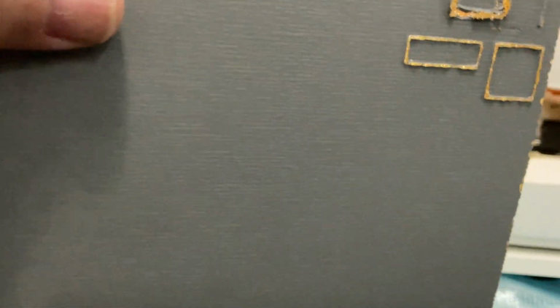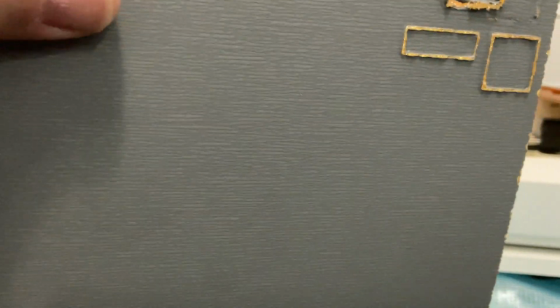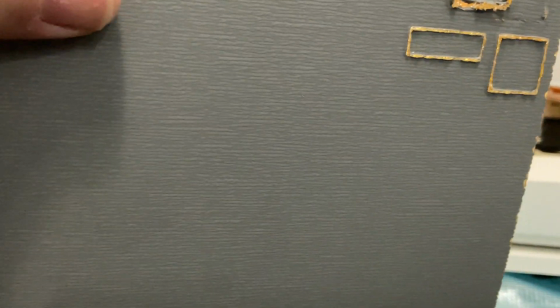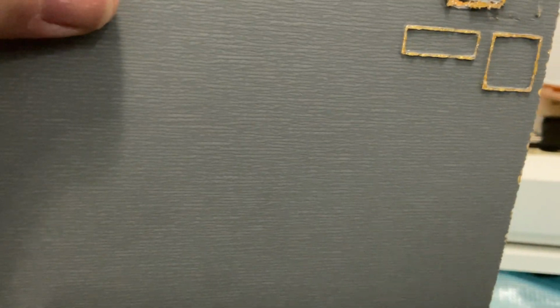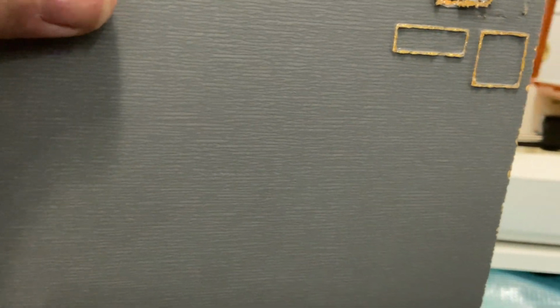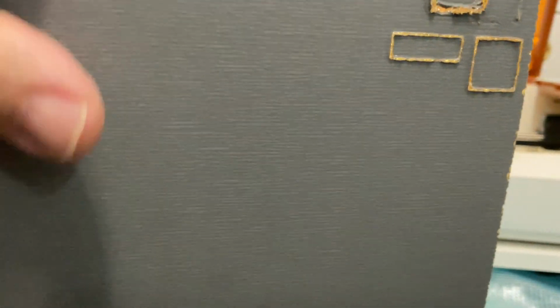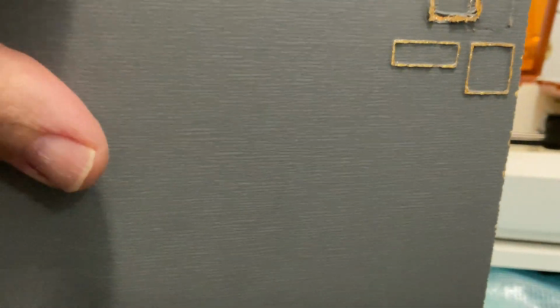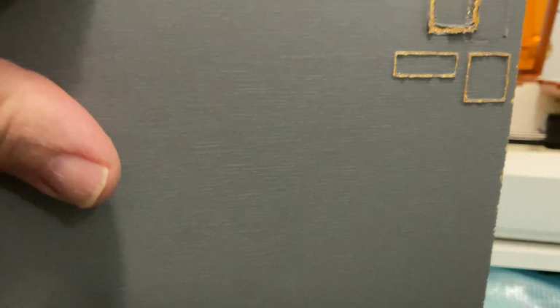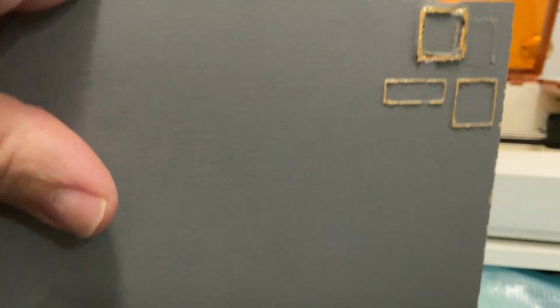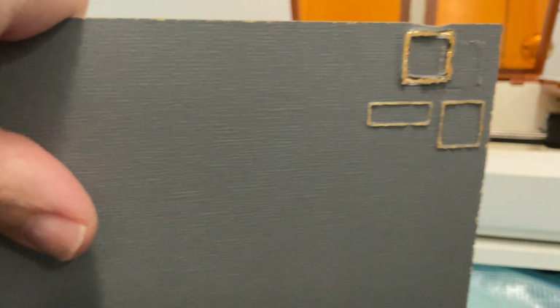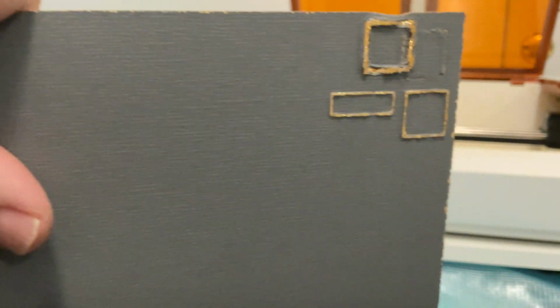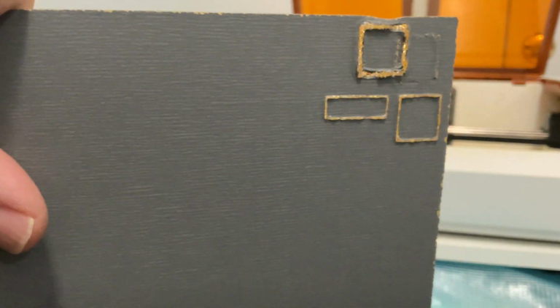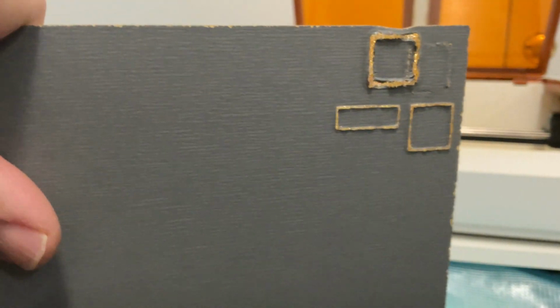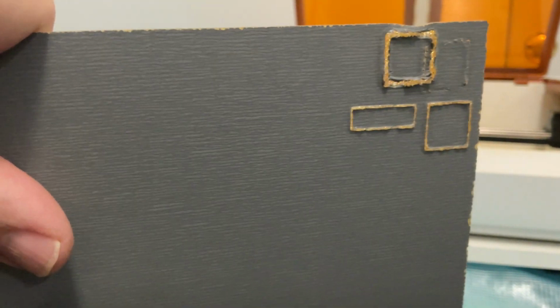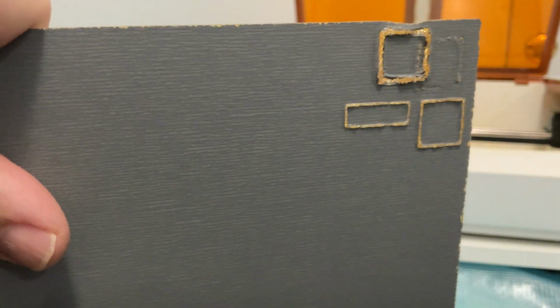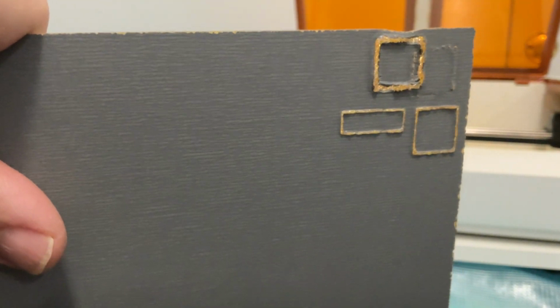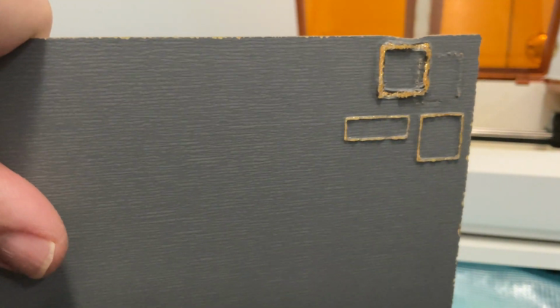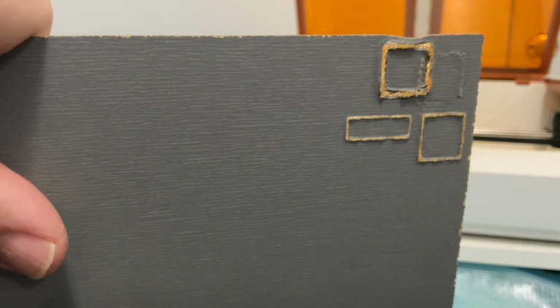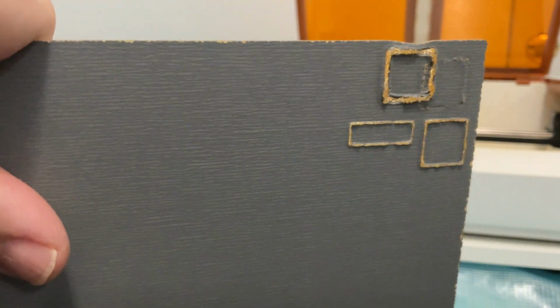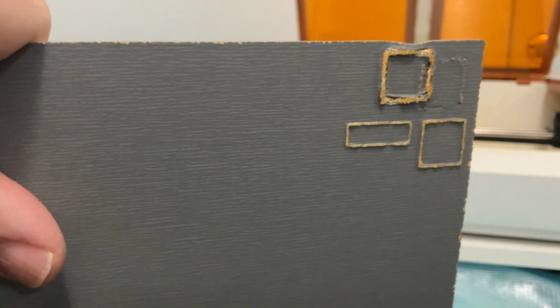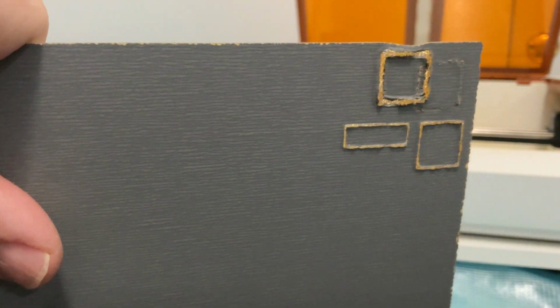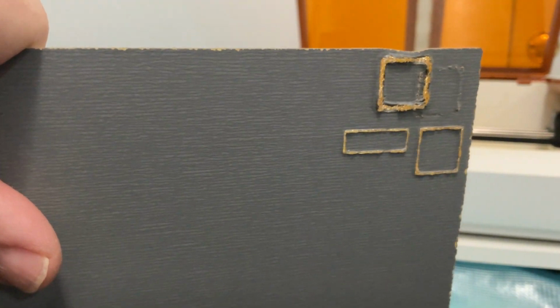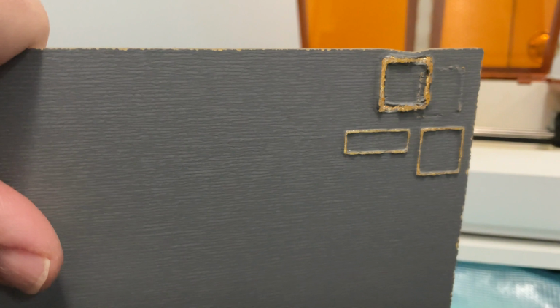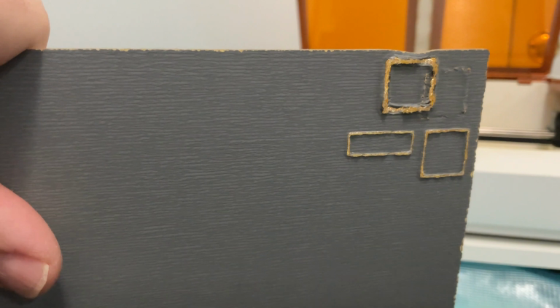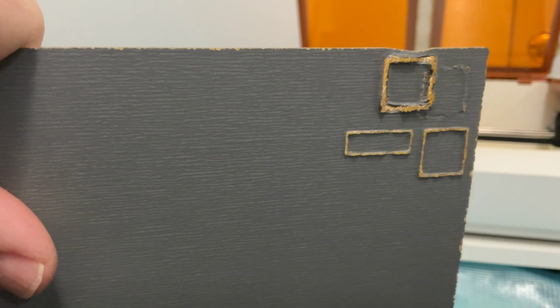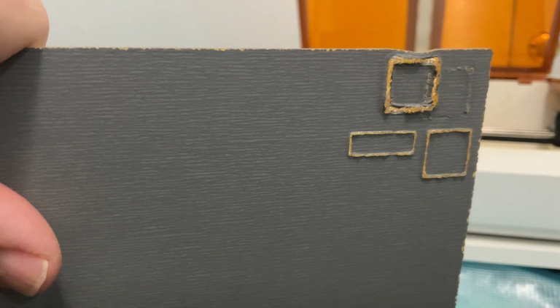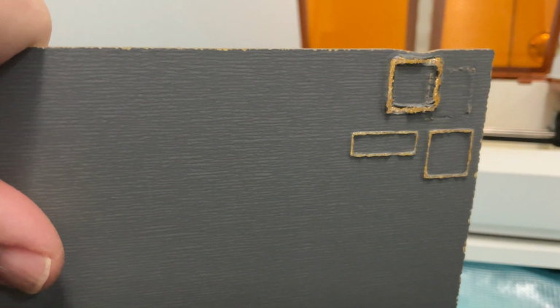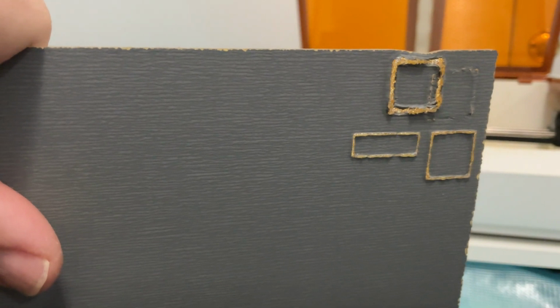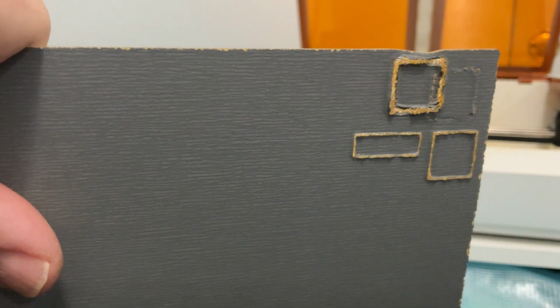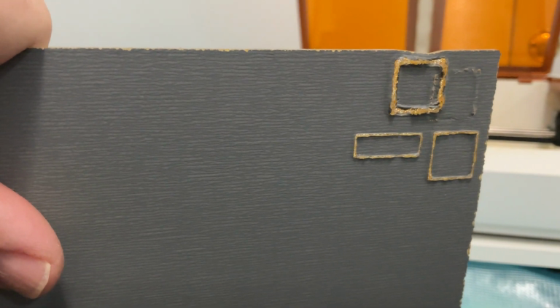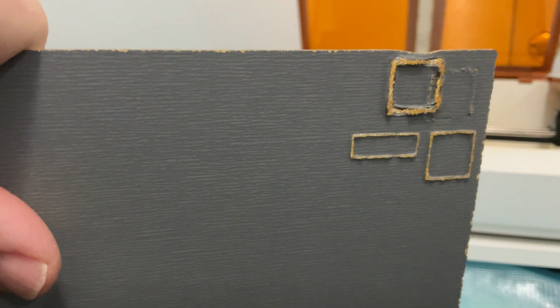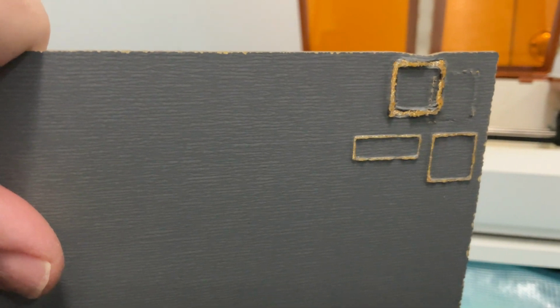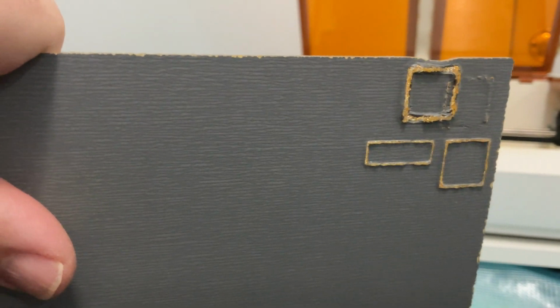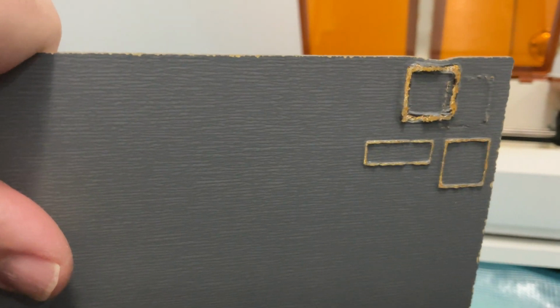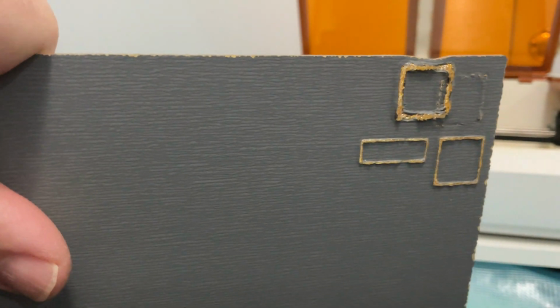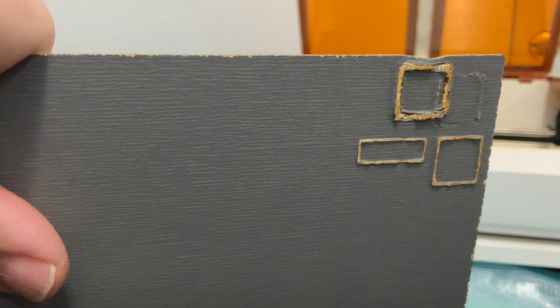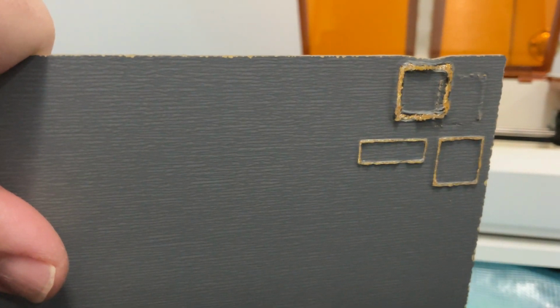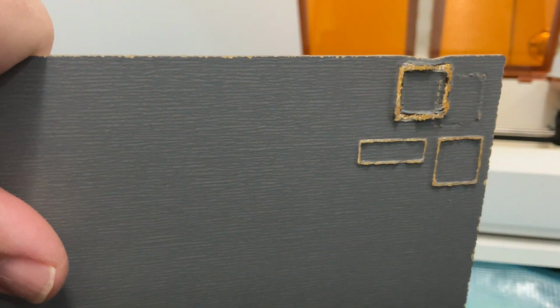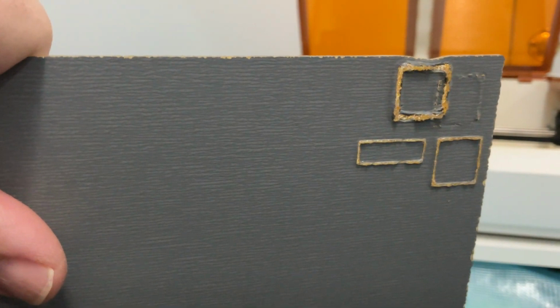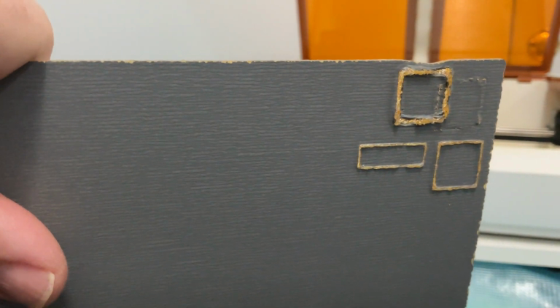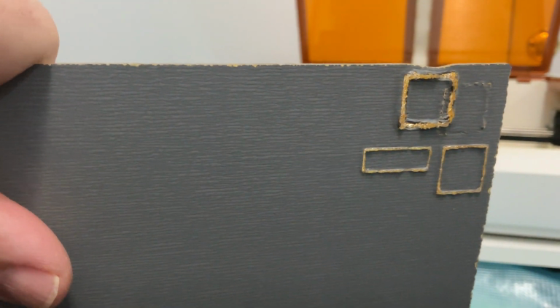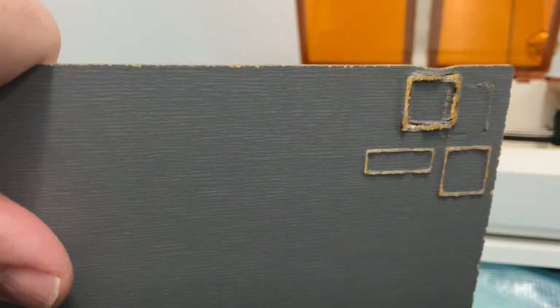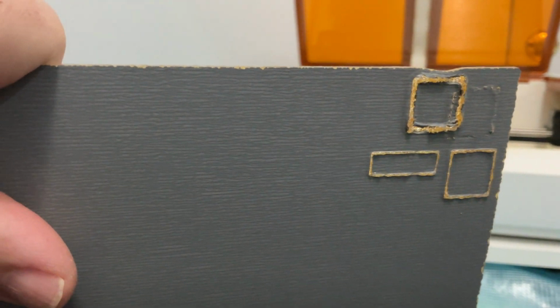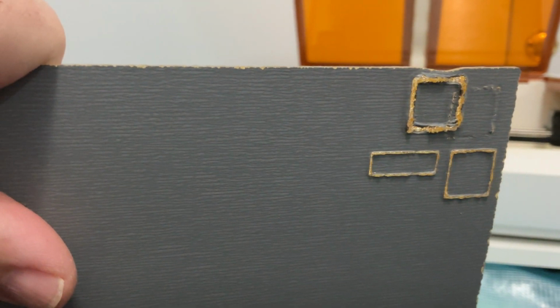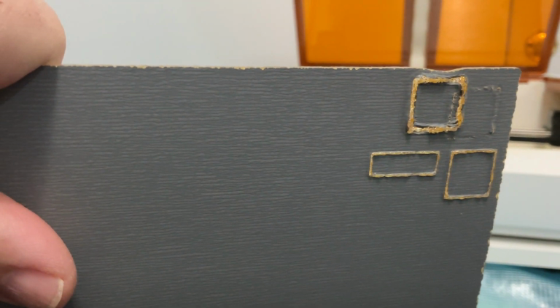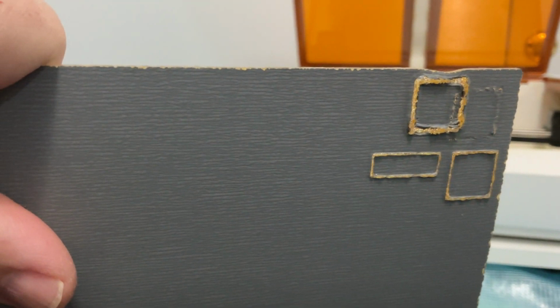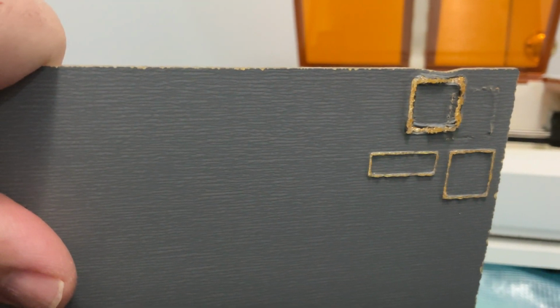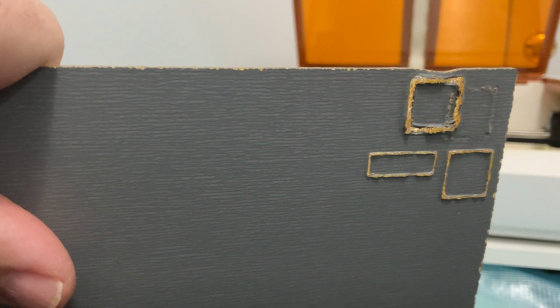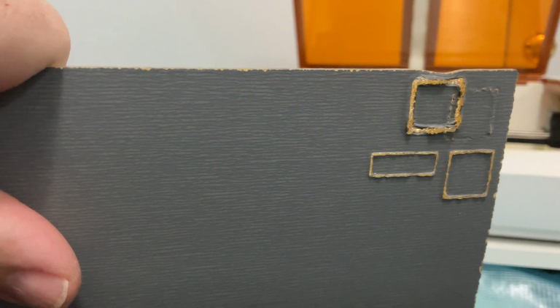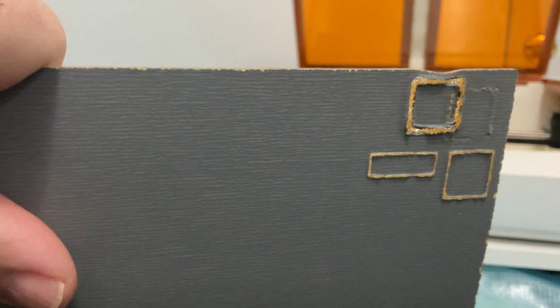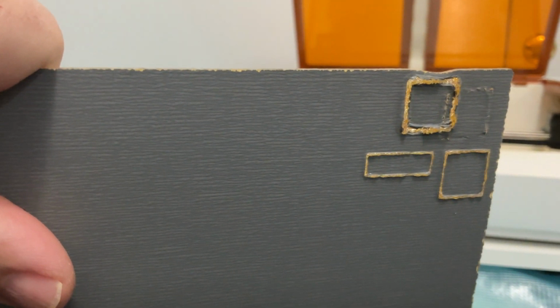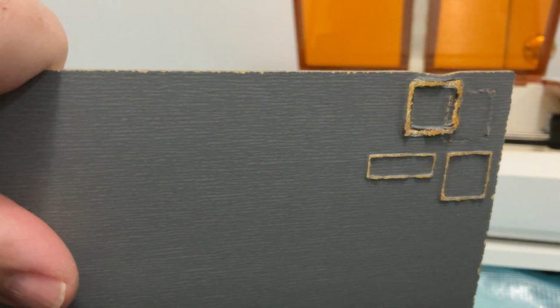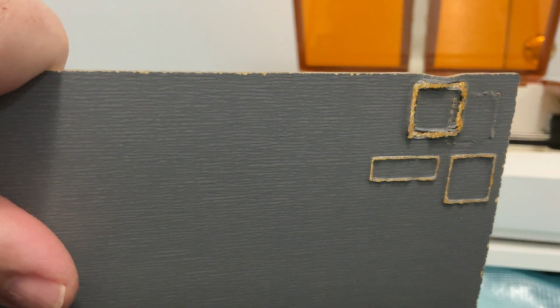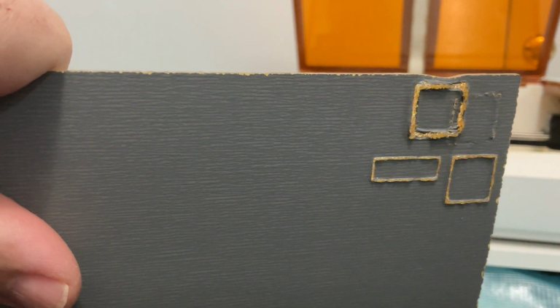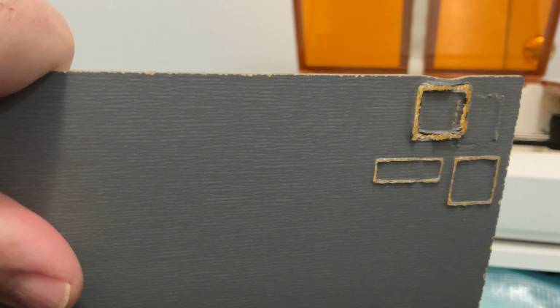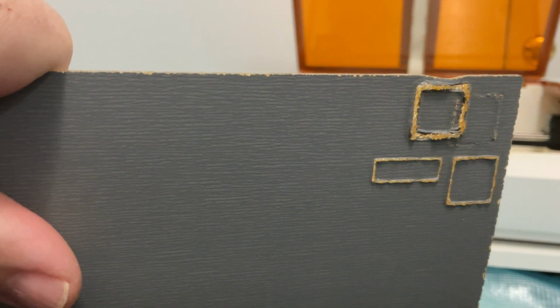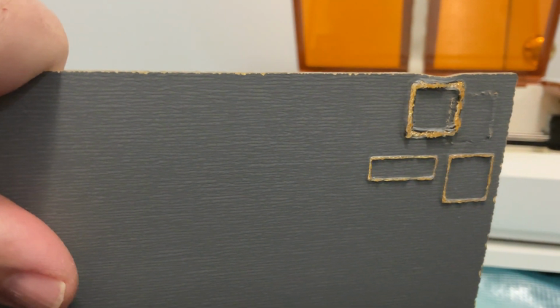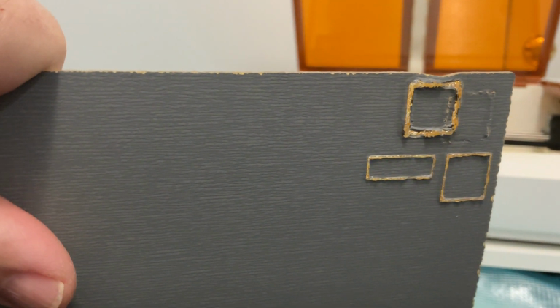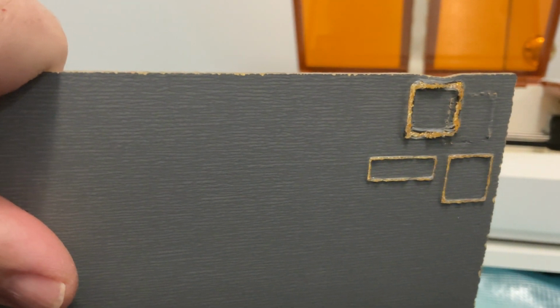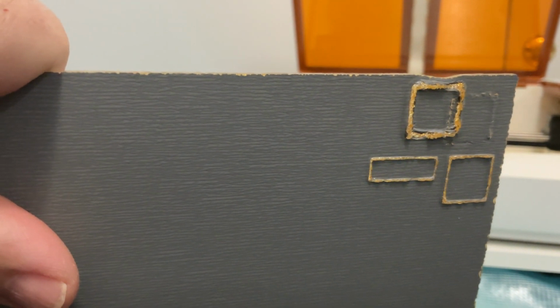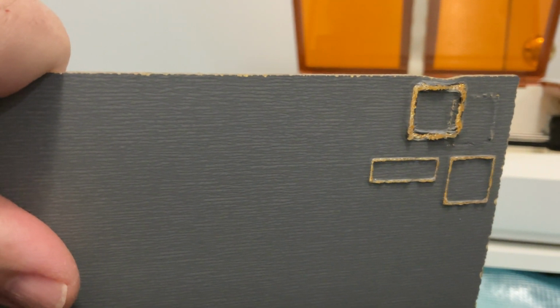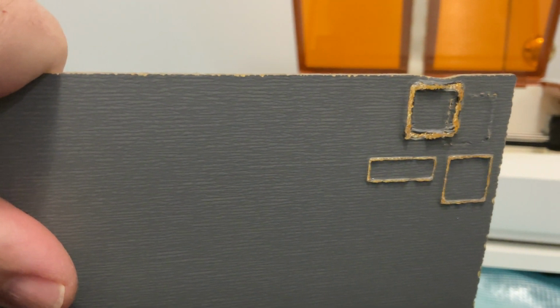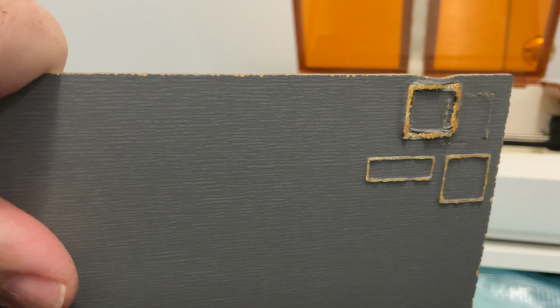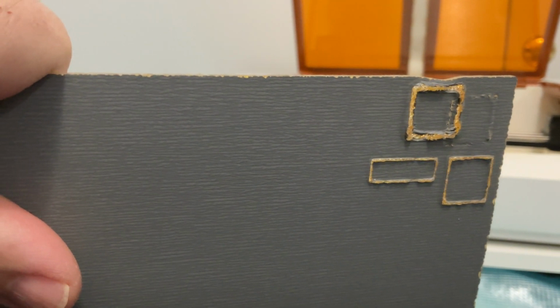But it is not popping. So, looks like no — the Glowforge Aura cannot successfully cut mirror acrylic. Not from the front, not from the back.